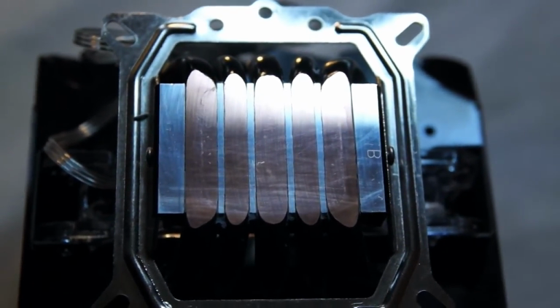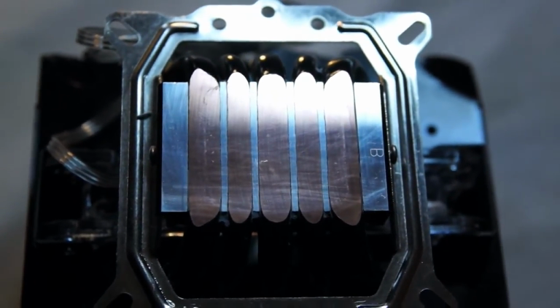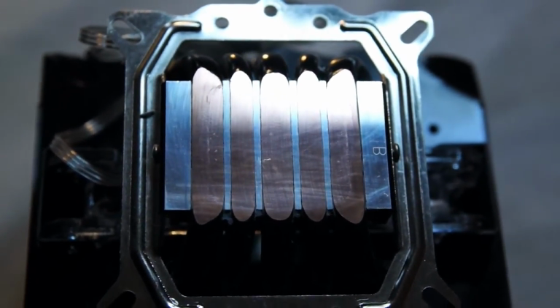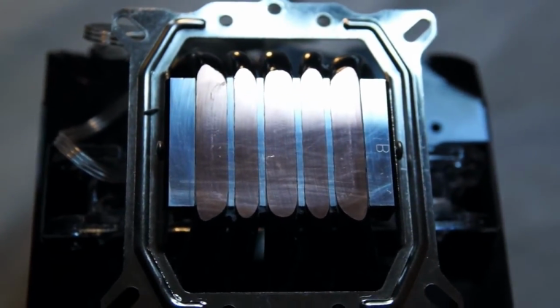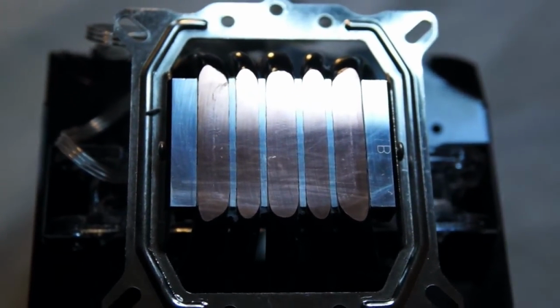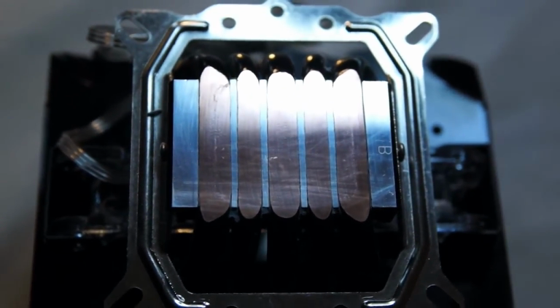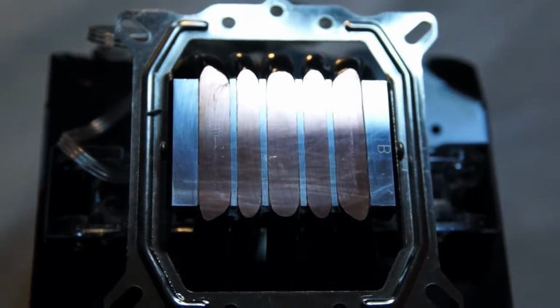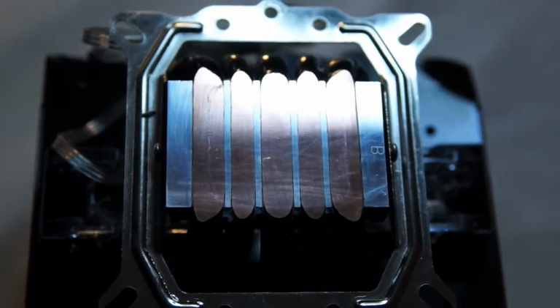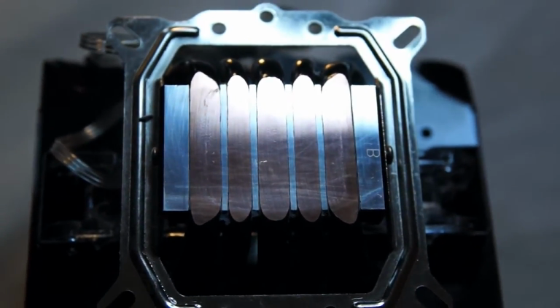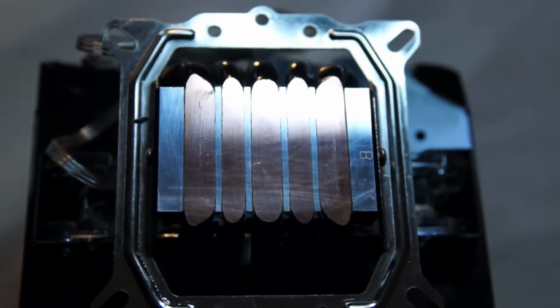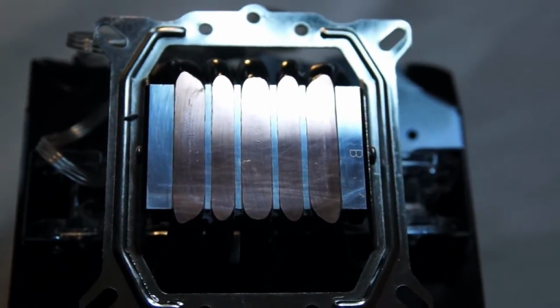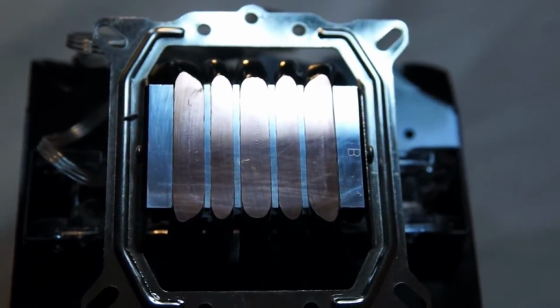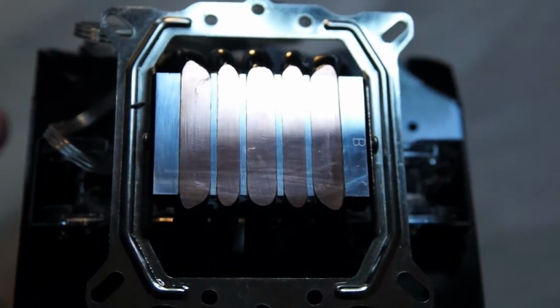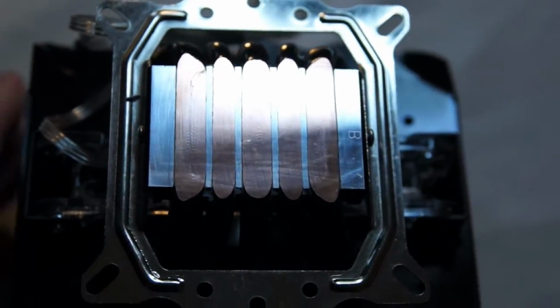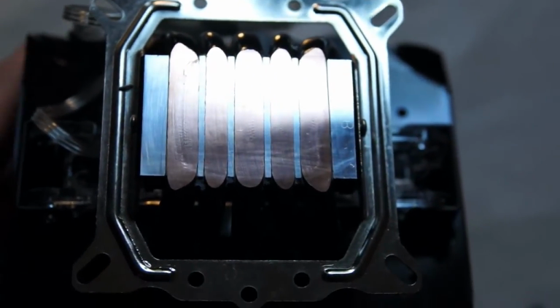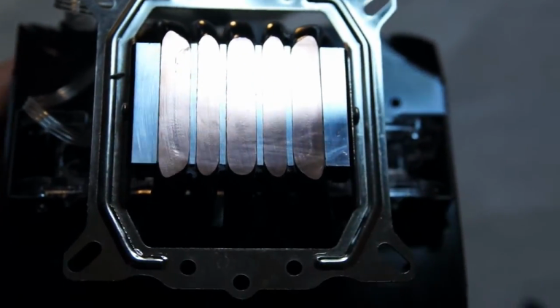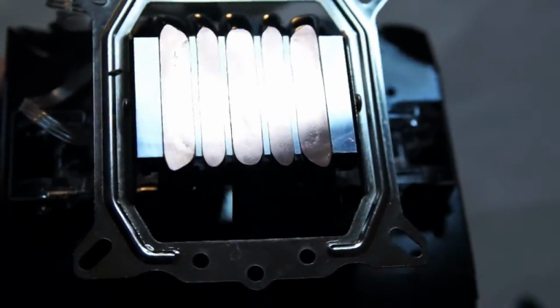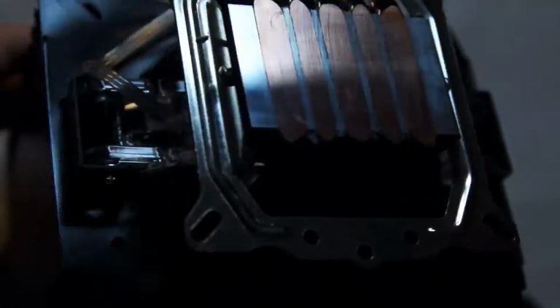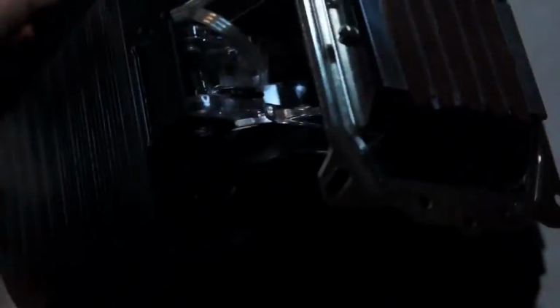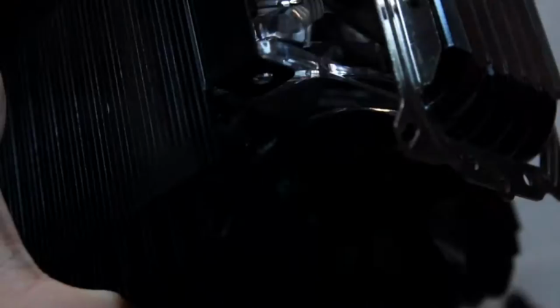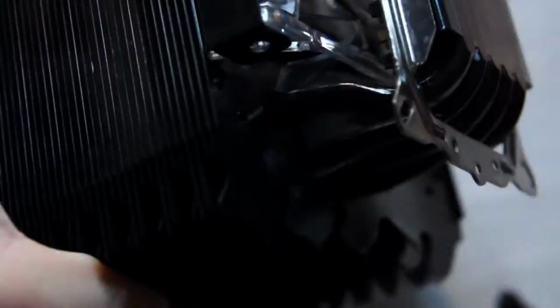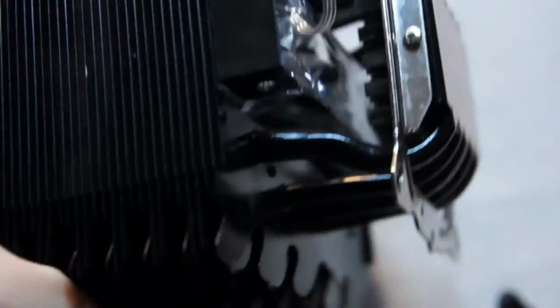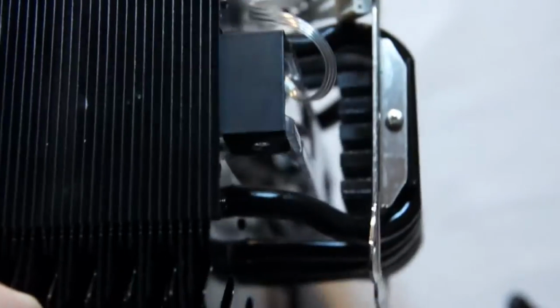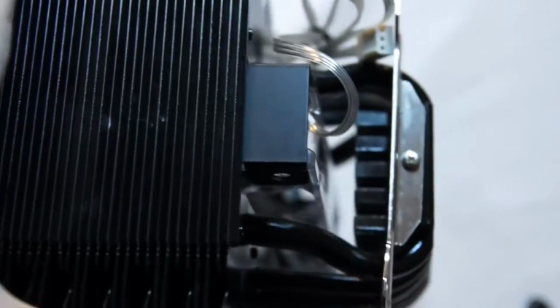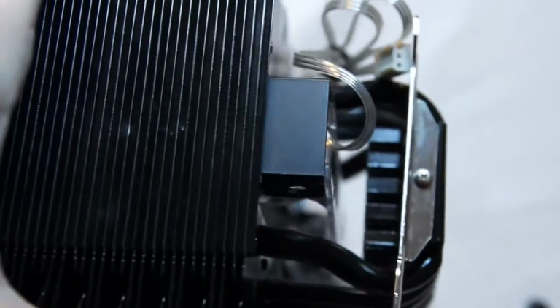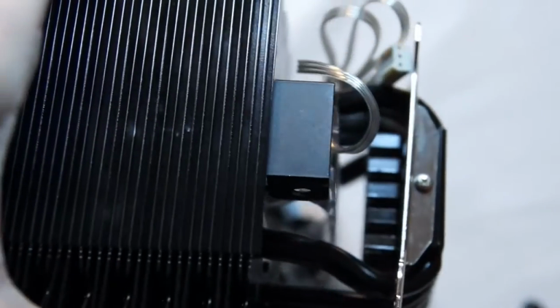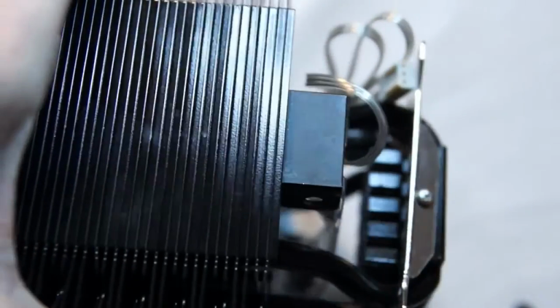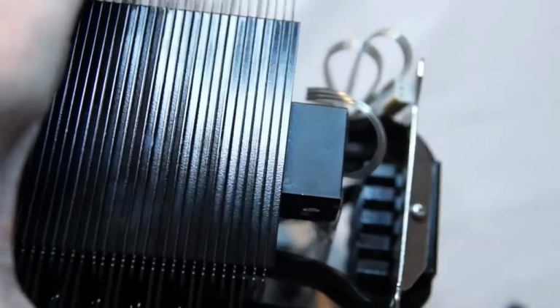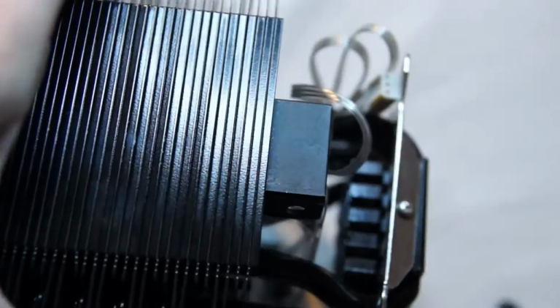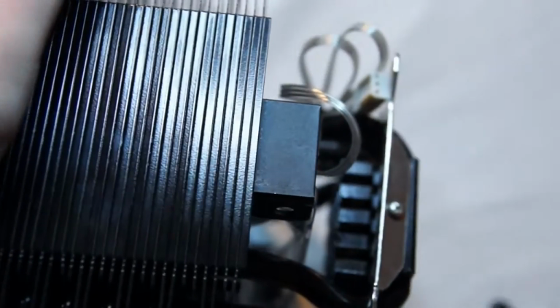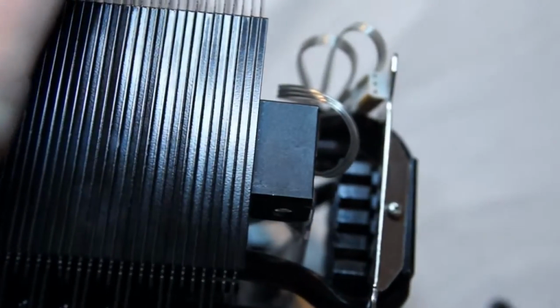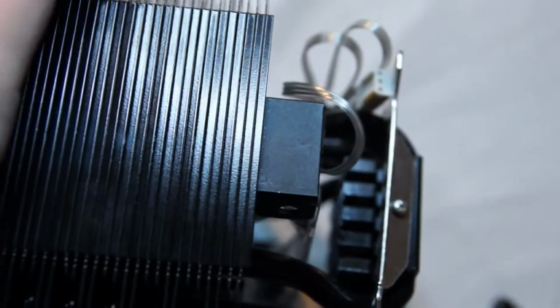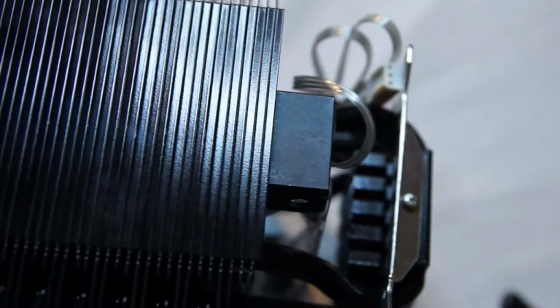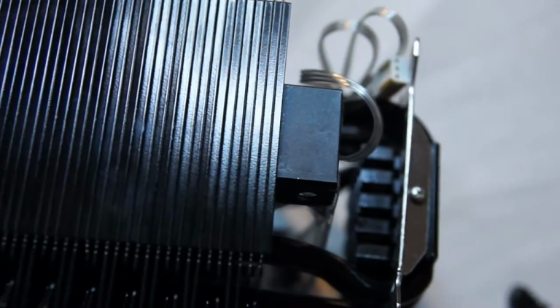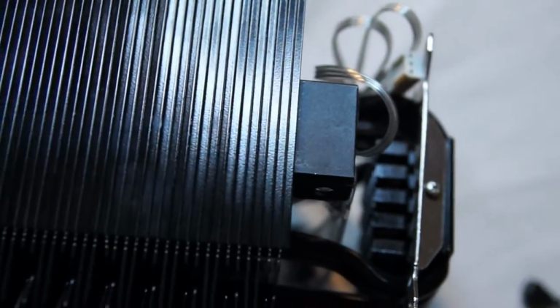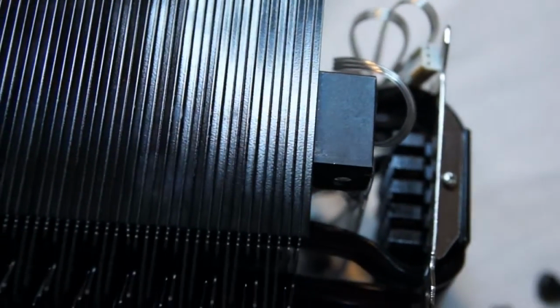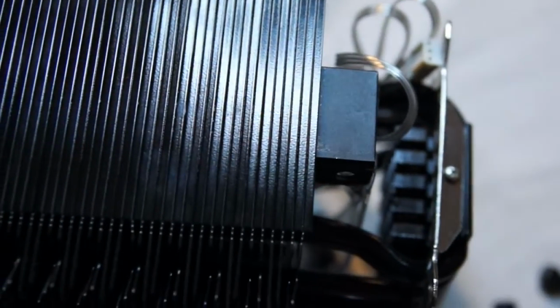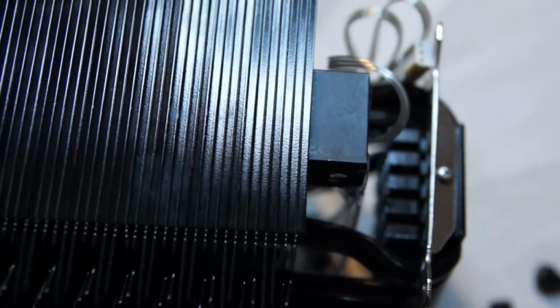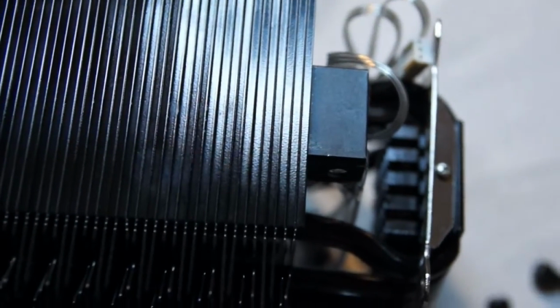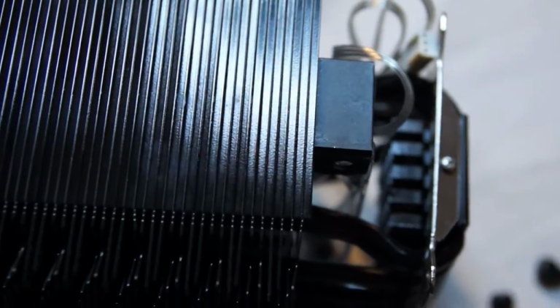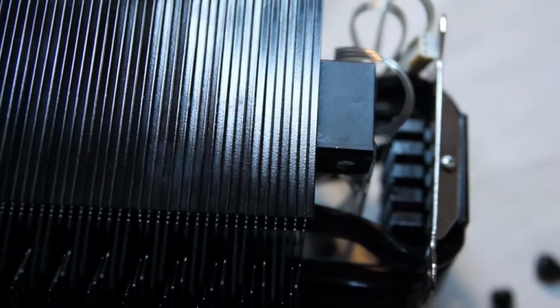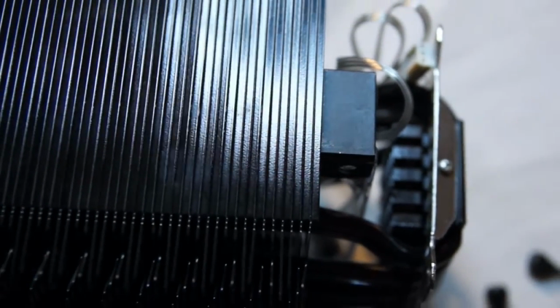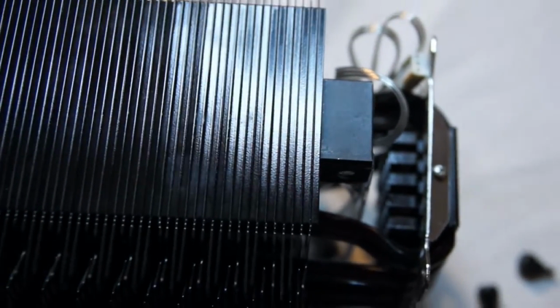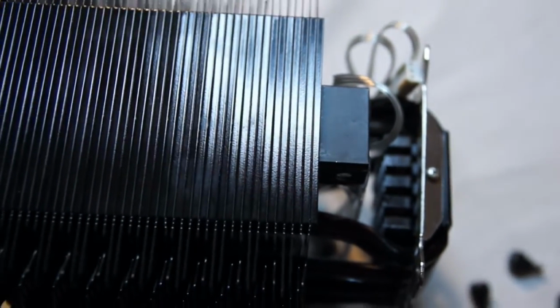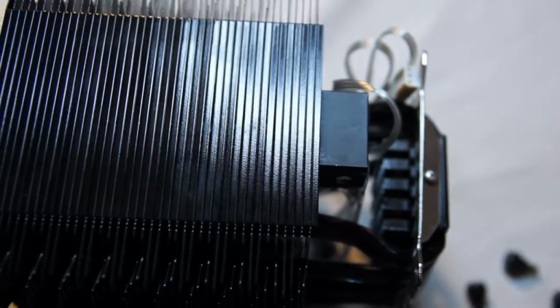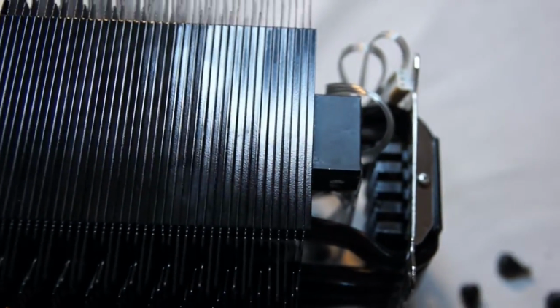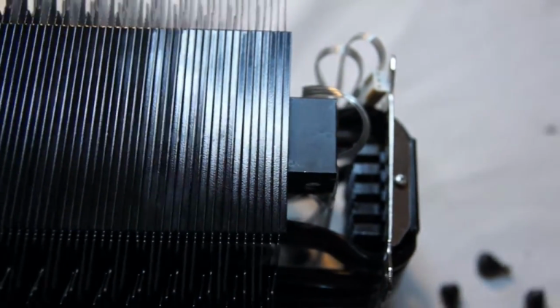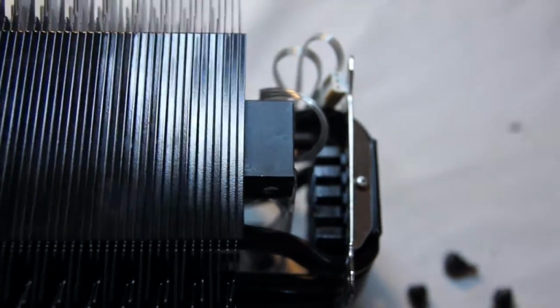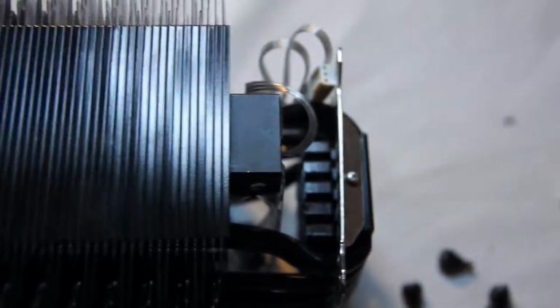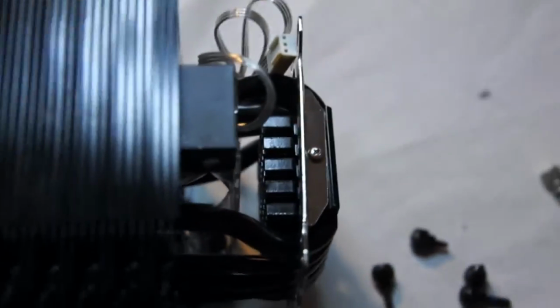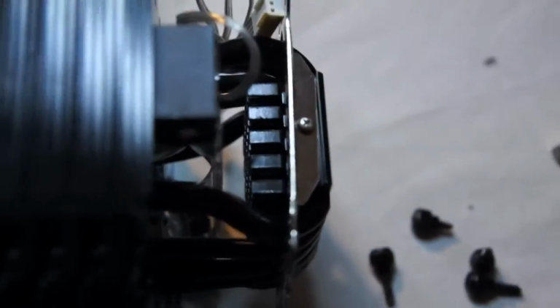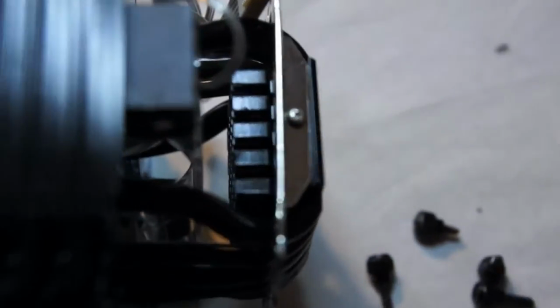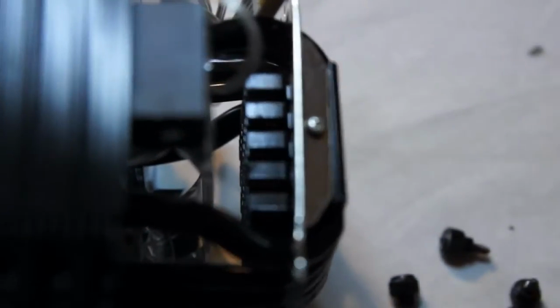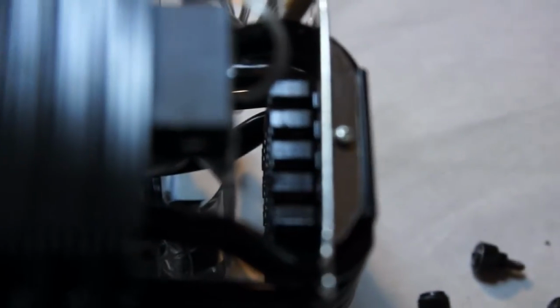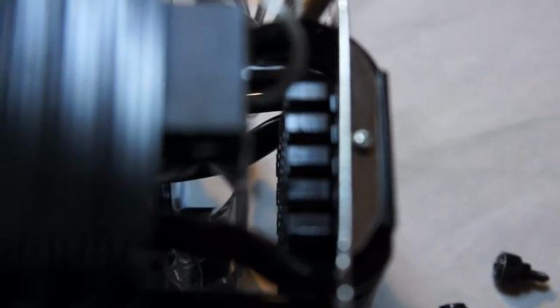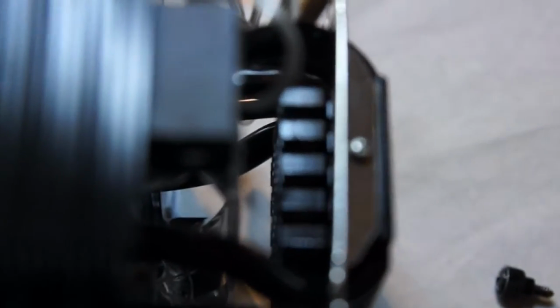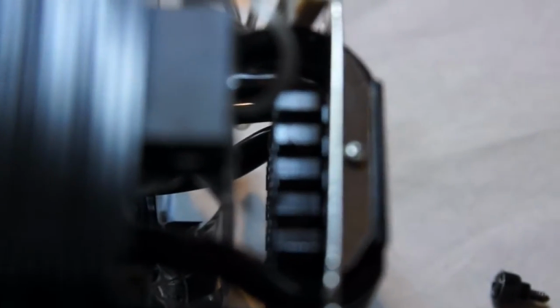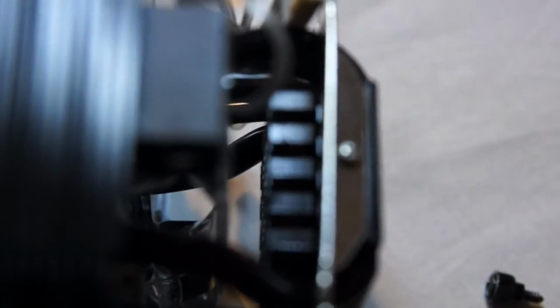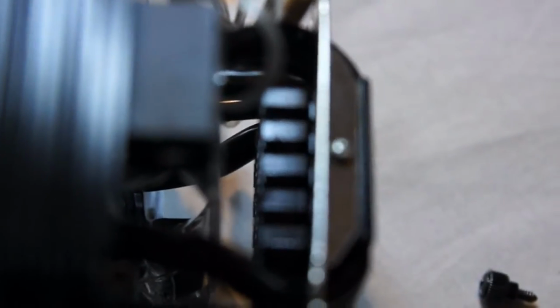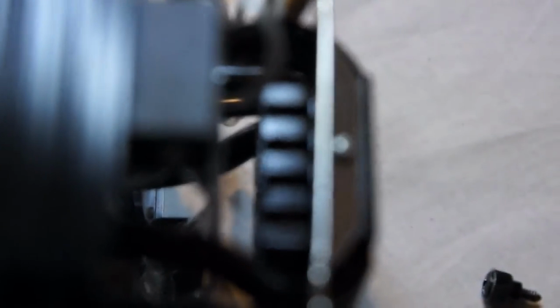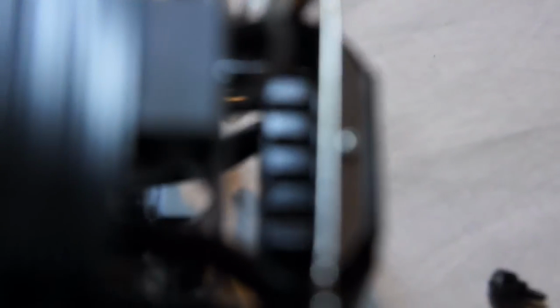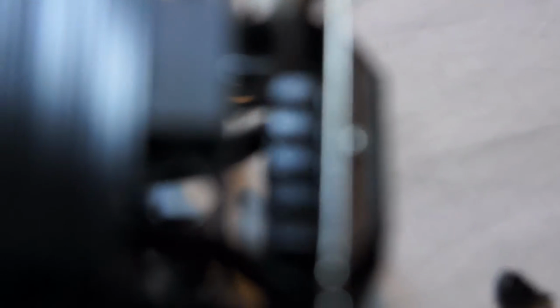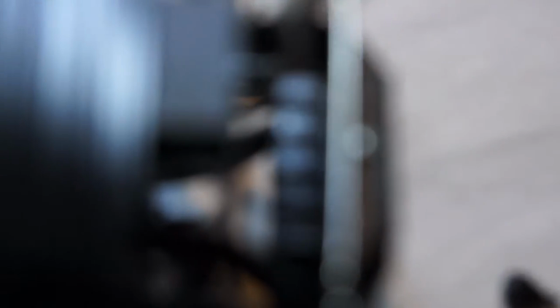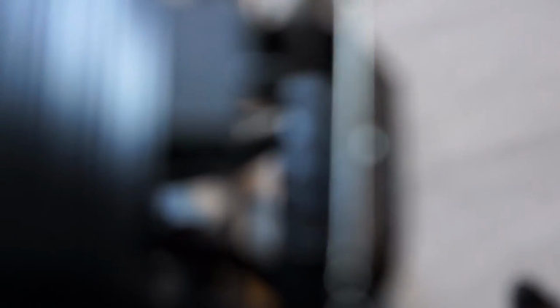This video should help underscore primary elements of CPU coolers that you should look for when shopping for a new one, so let's get started.